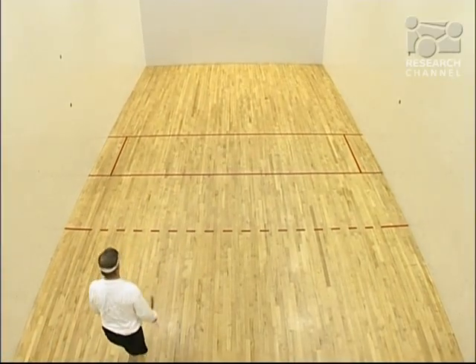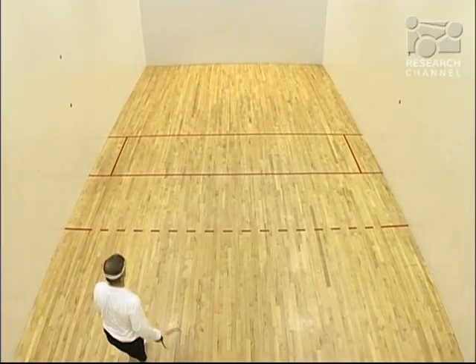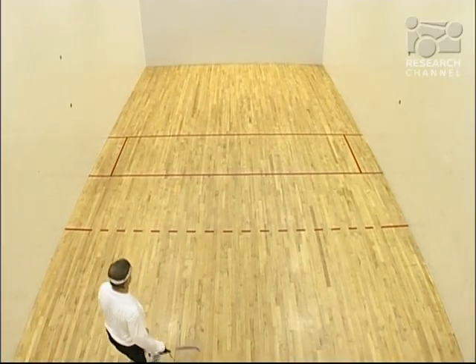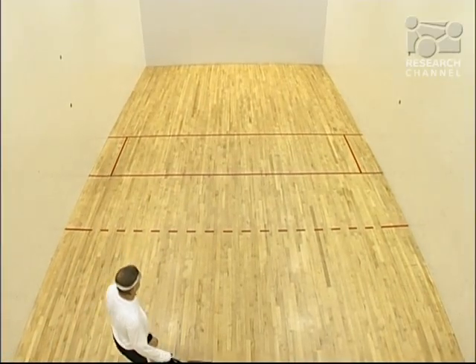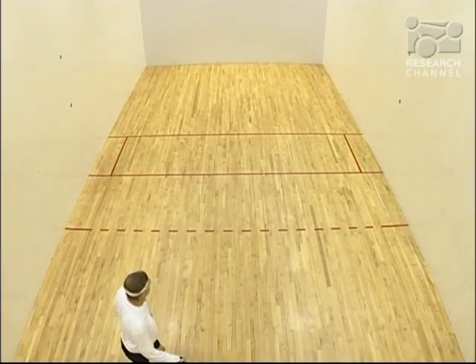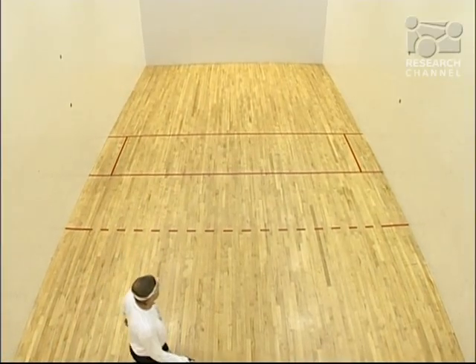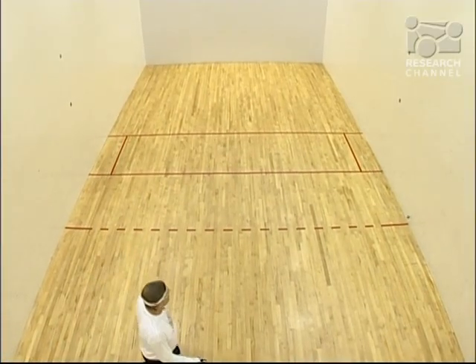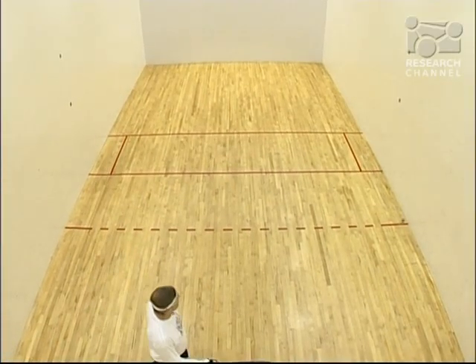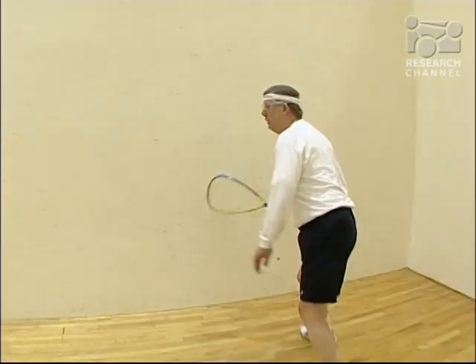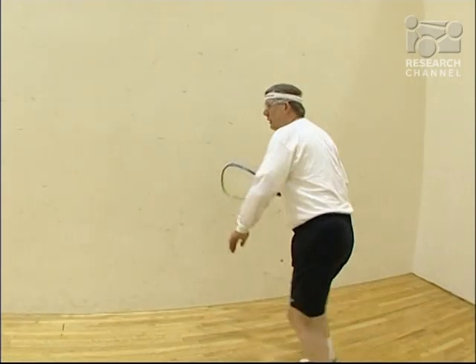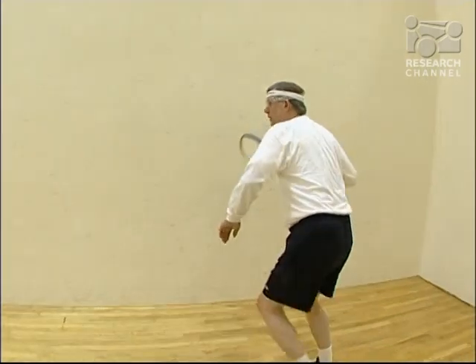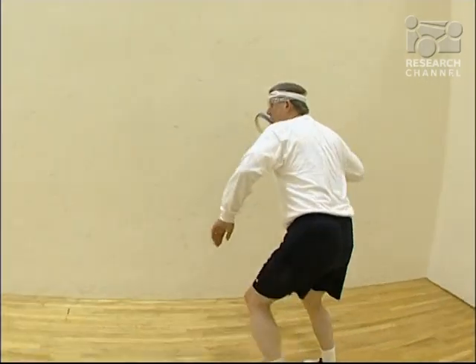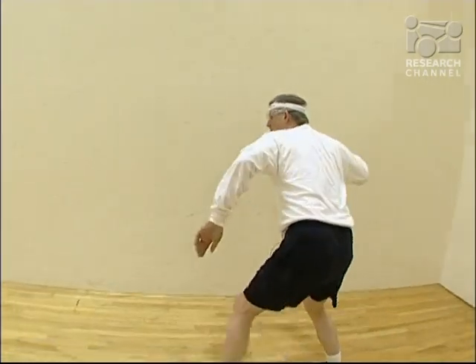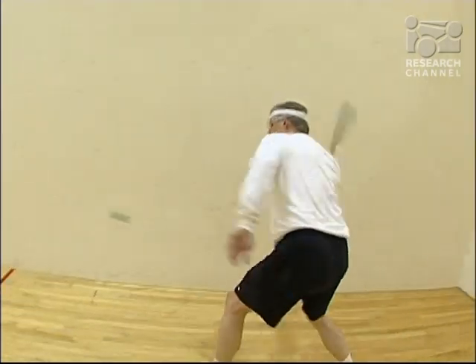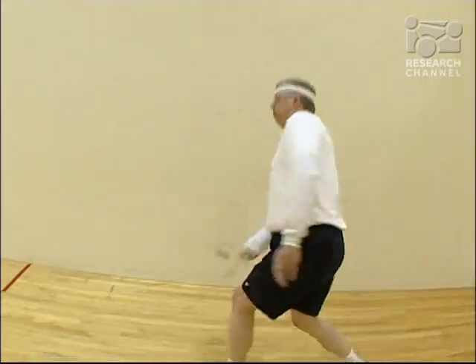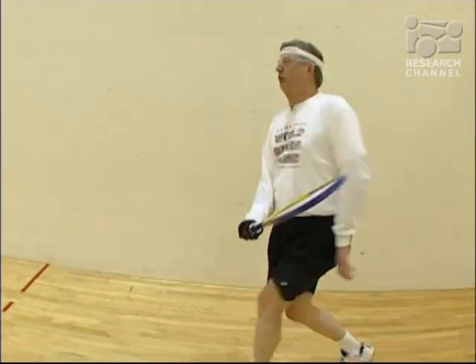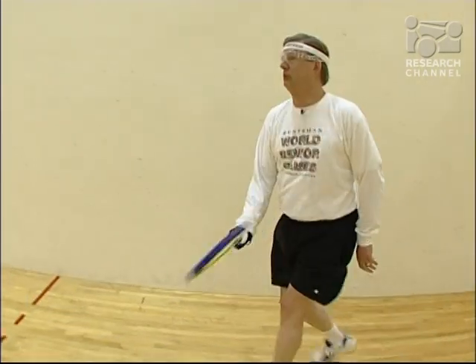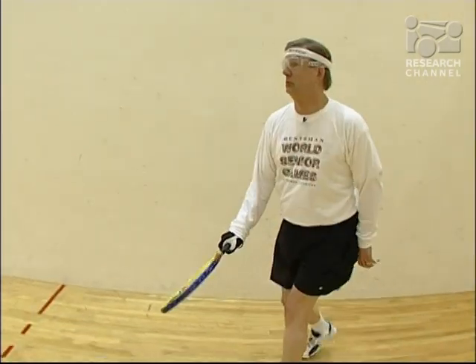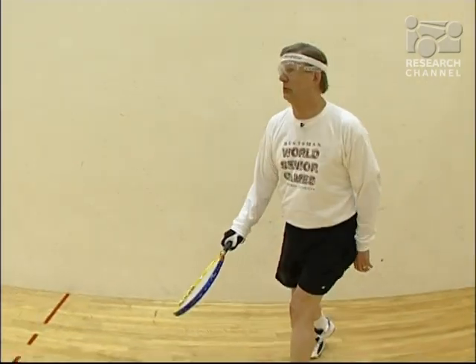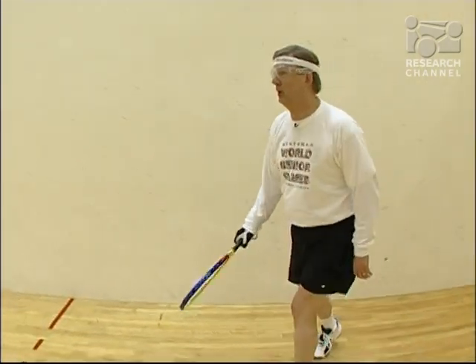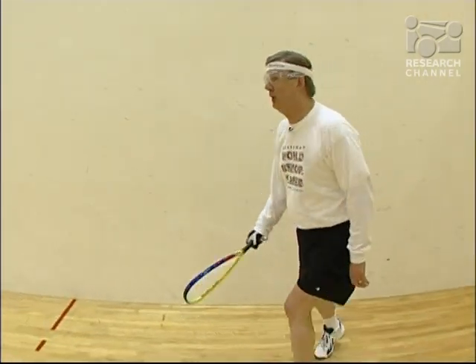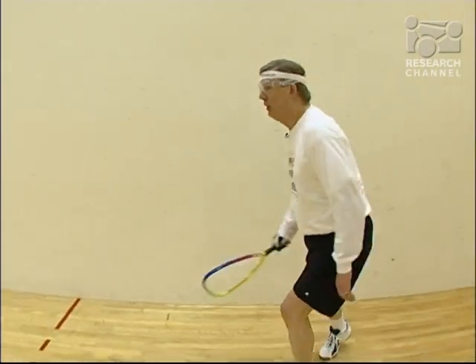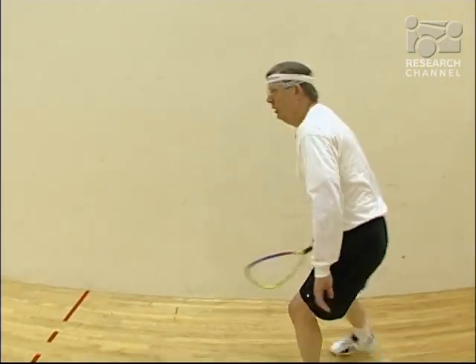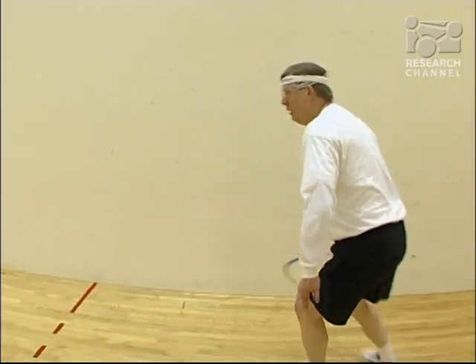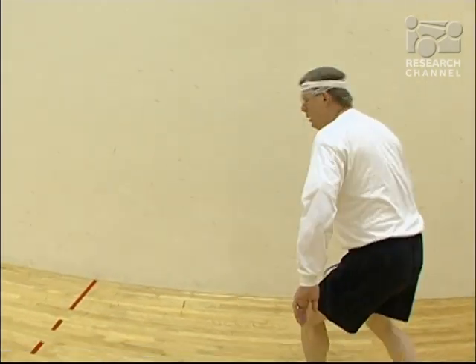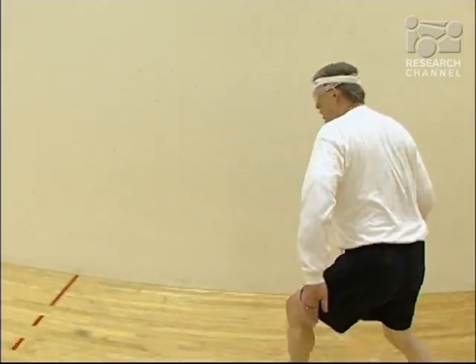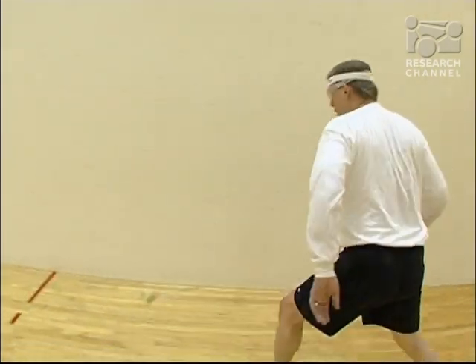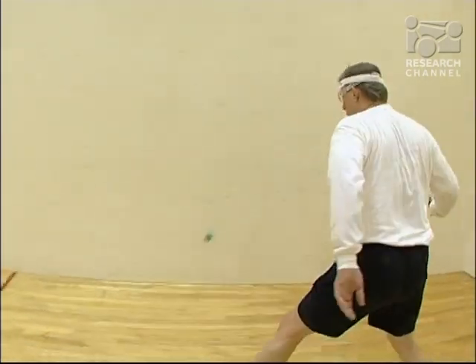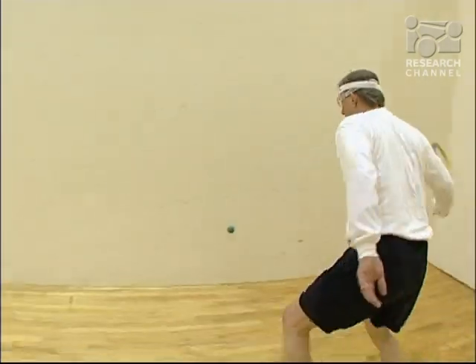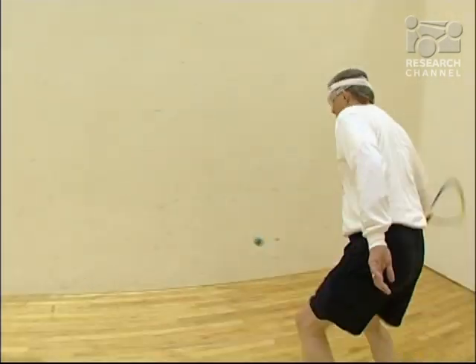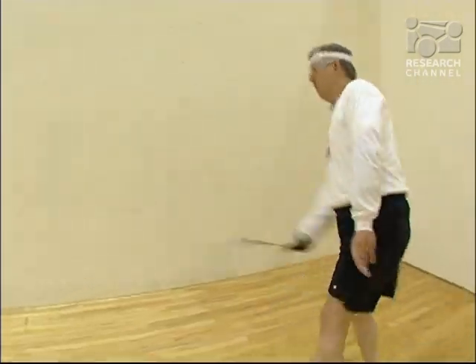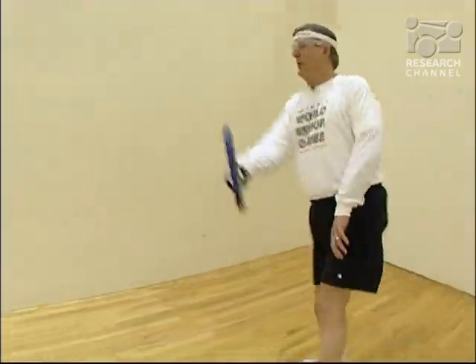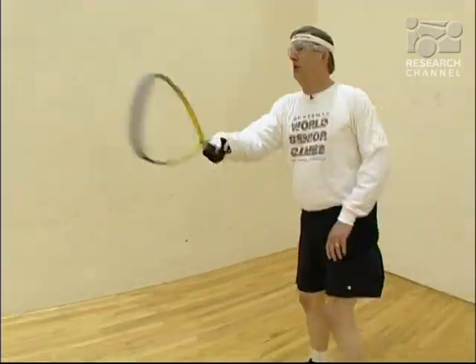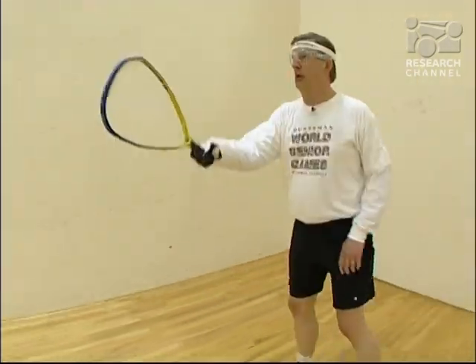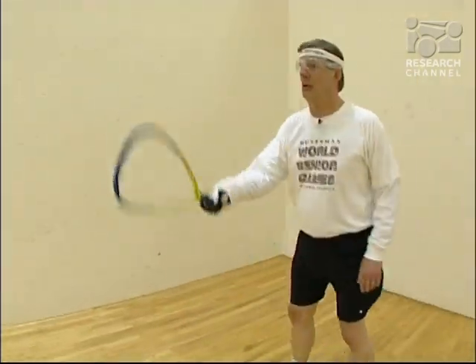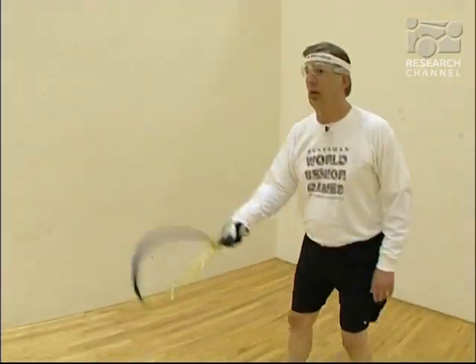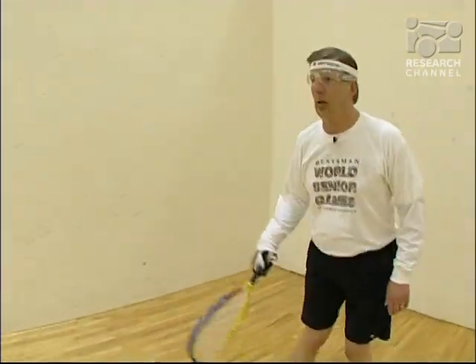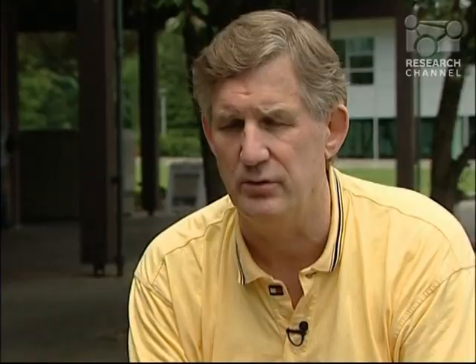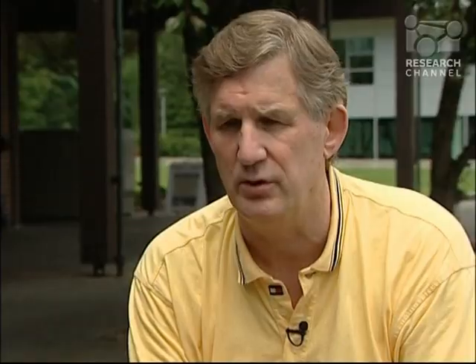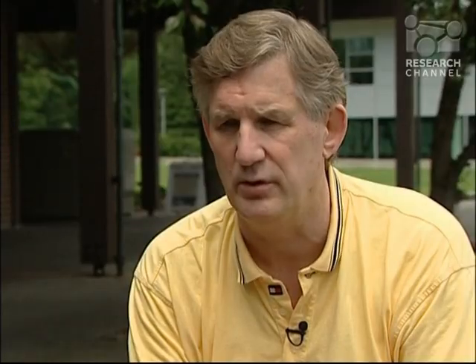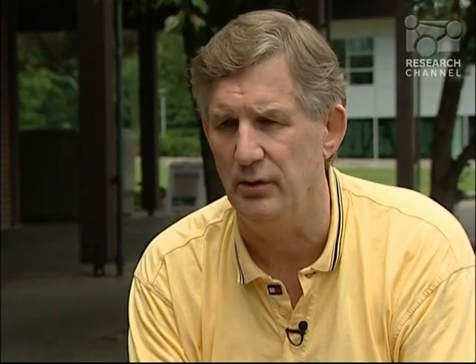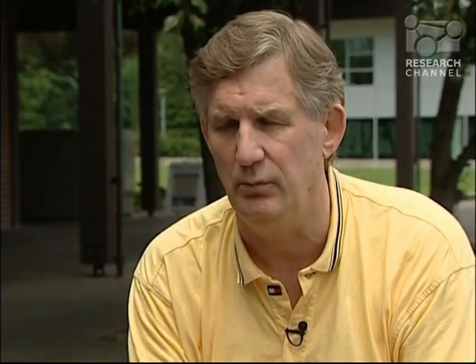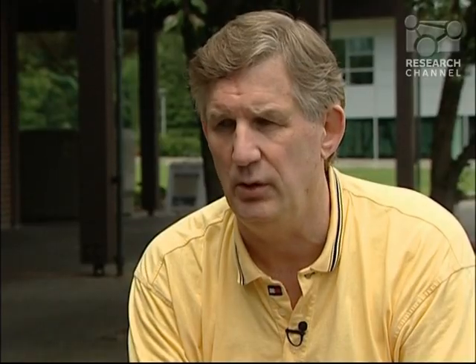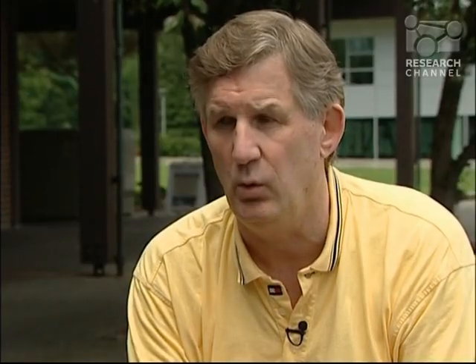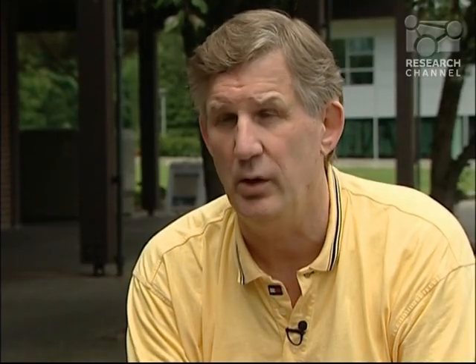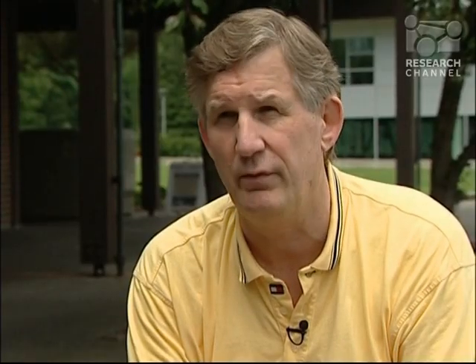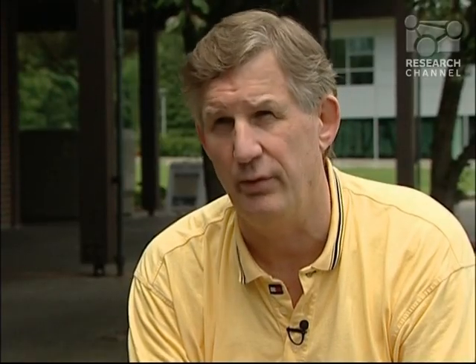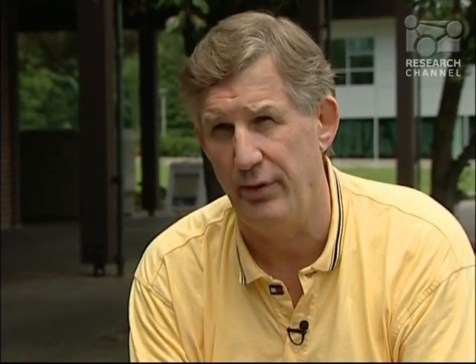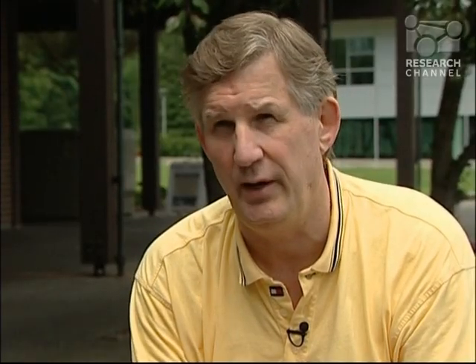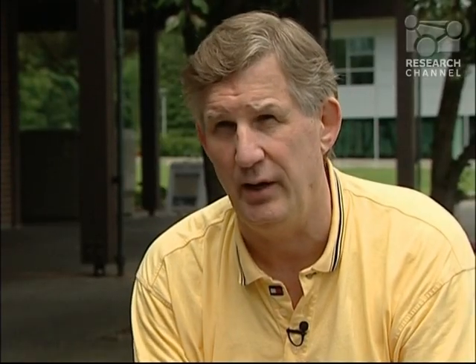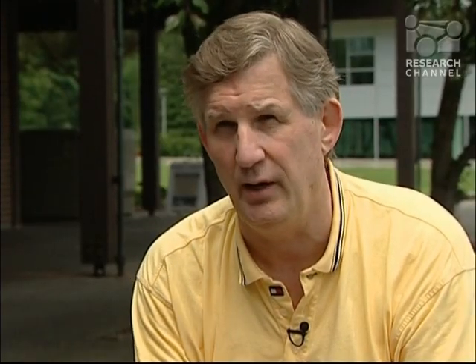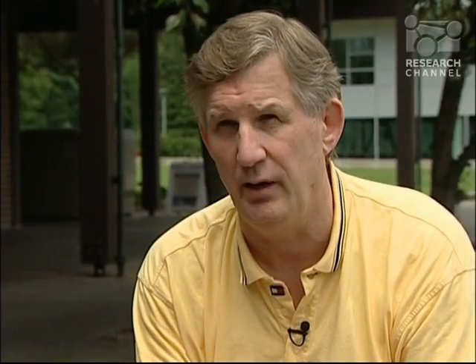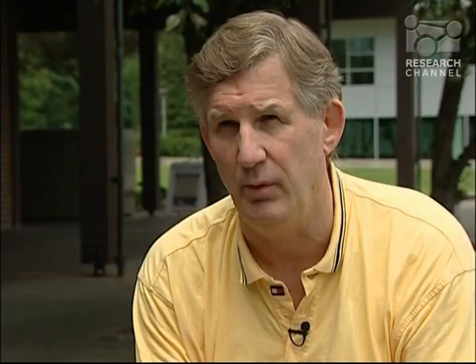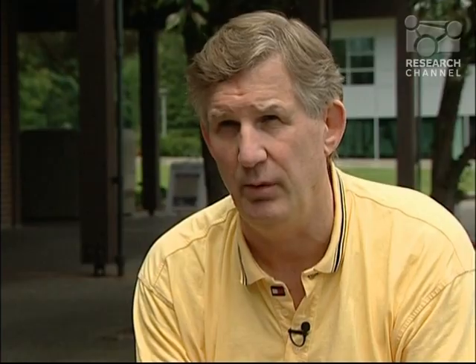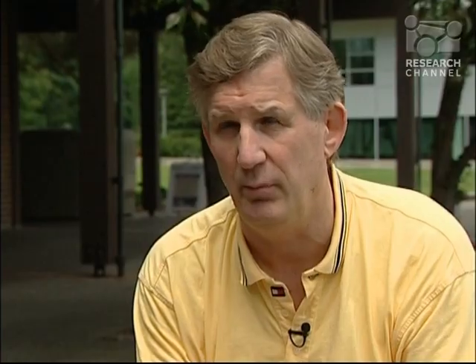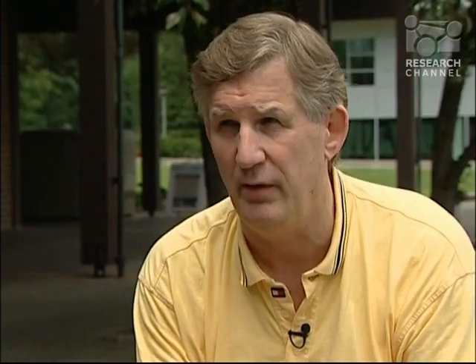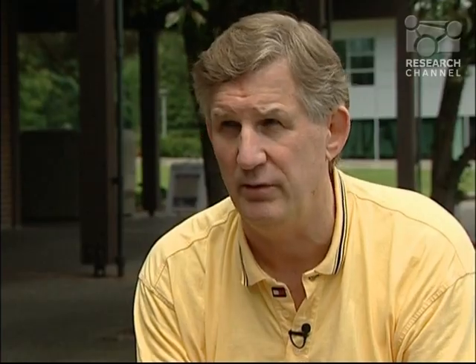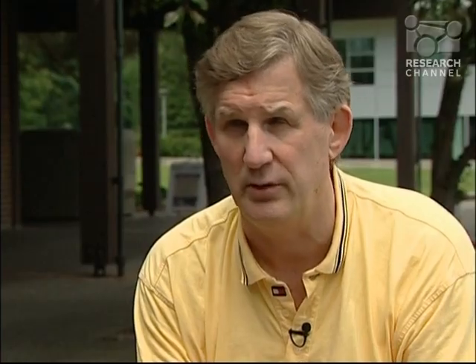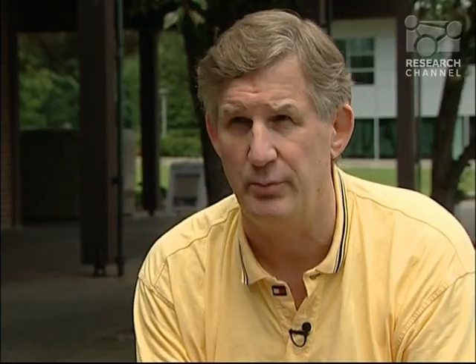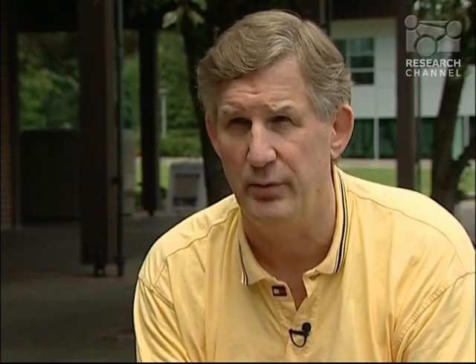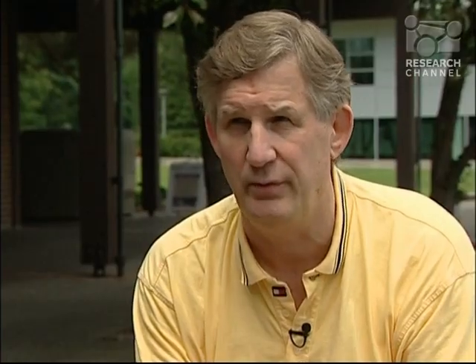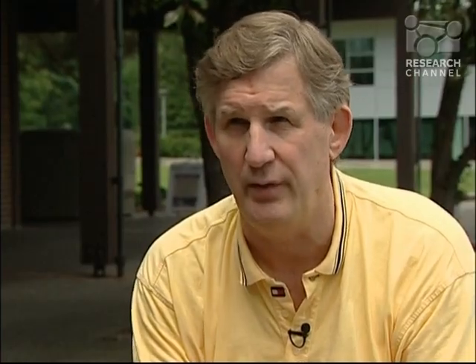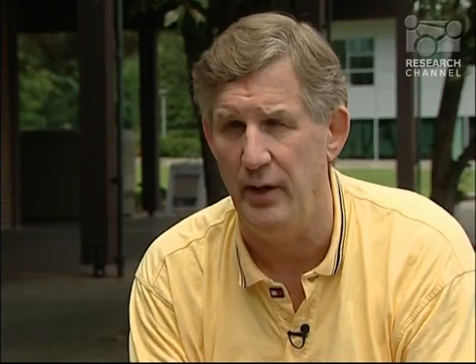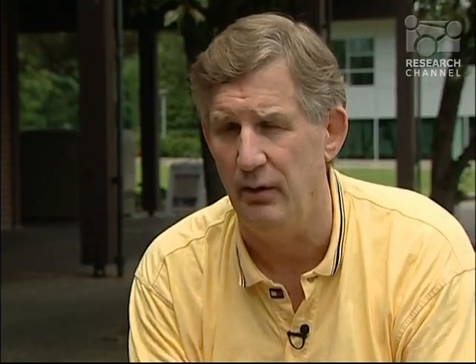With no artificial socket to wear out, Jim could go back to playing racquetball as often as he likes. As Jim put it, 'The ream and run approach is just a wonderful thing, and I'm obviously proof of that.'